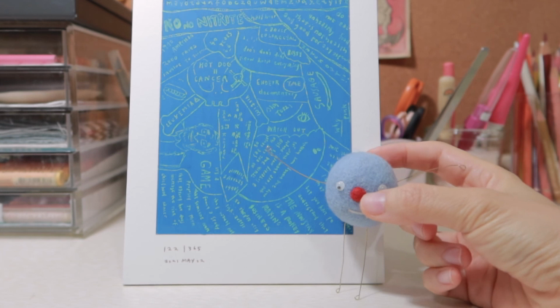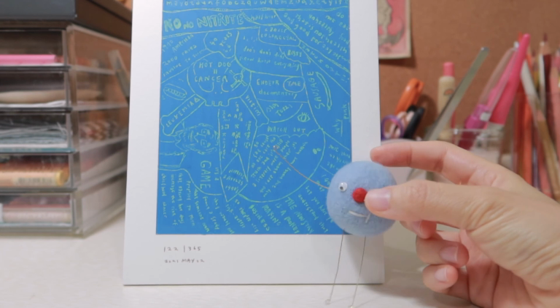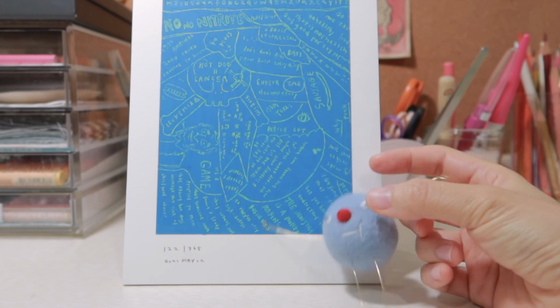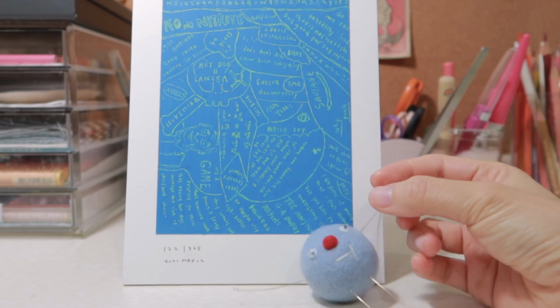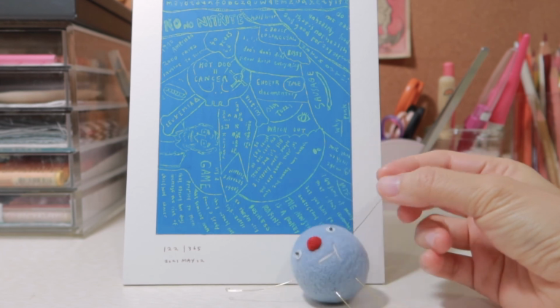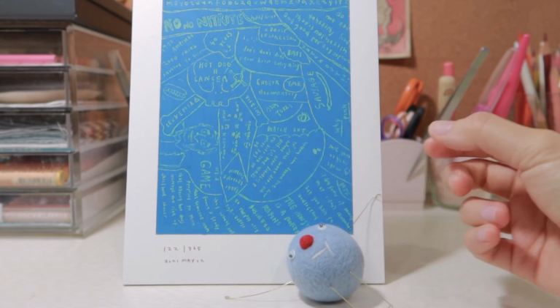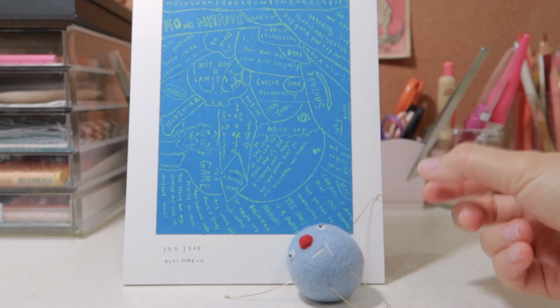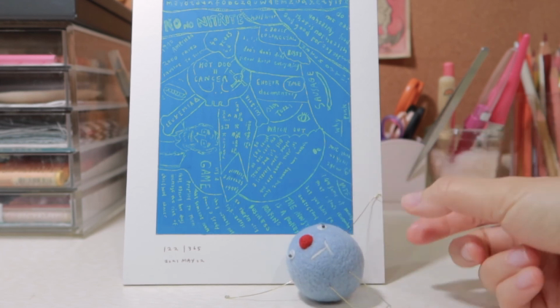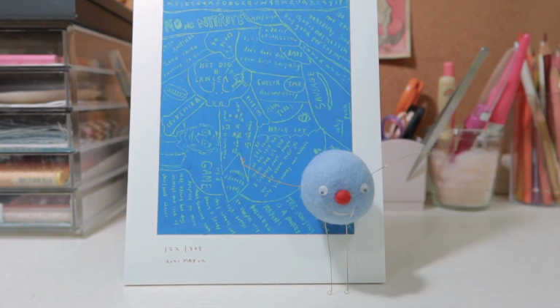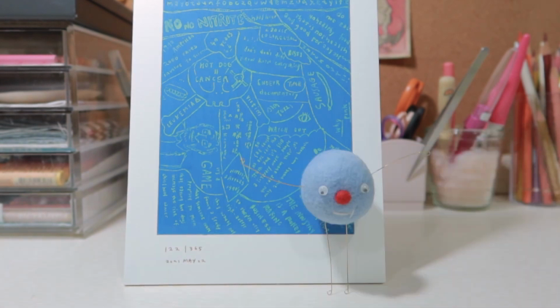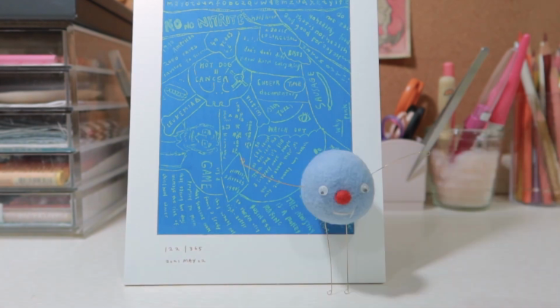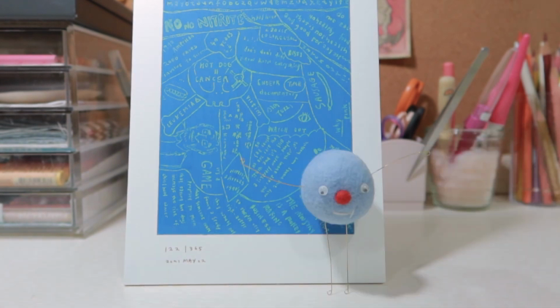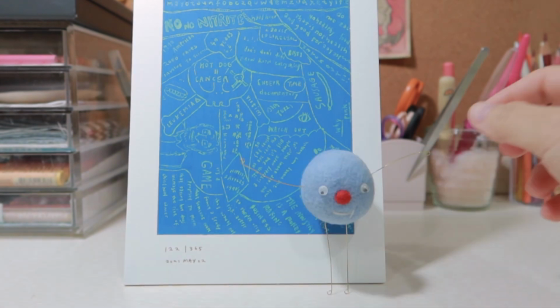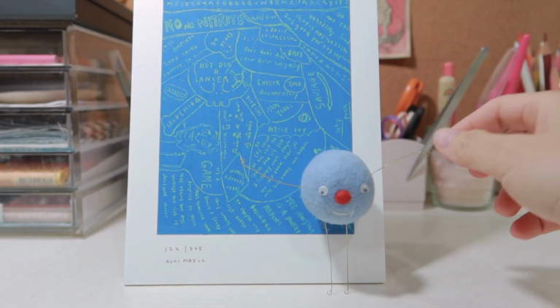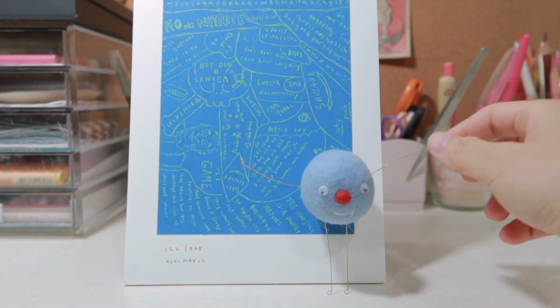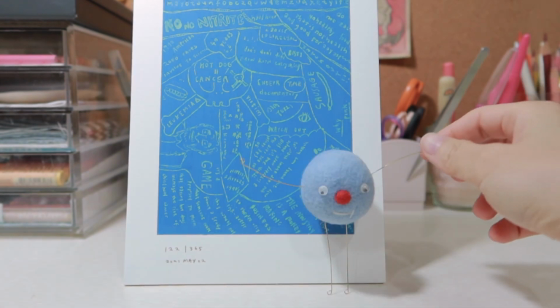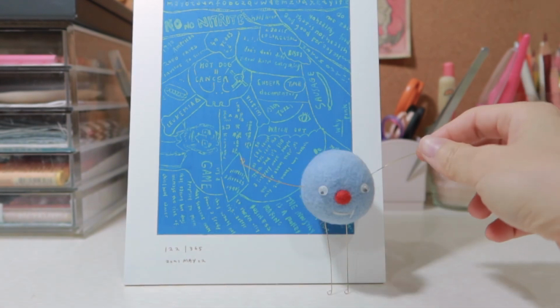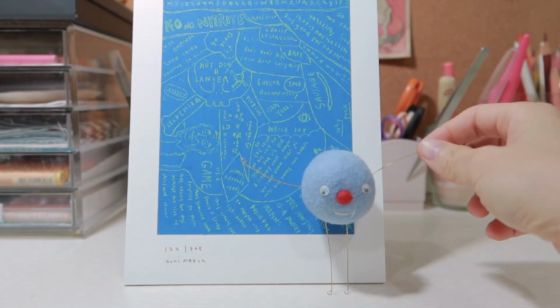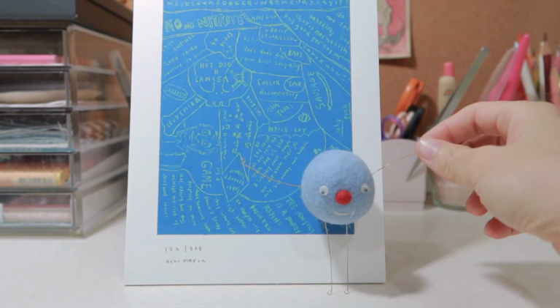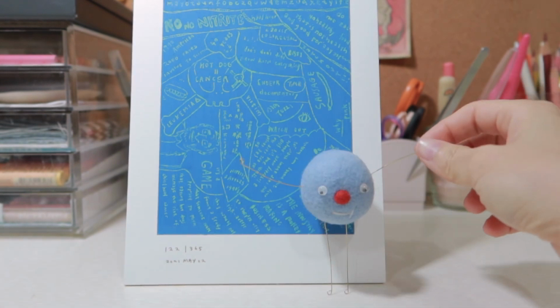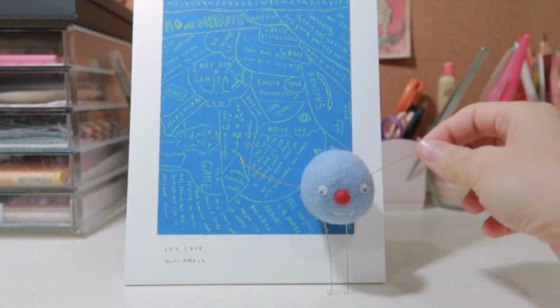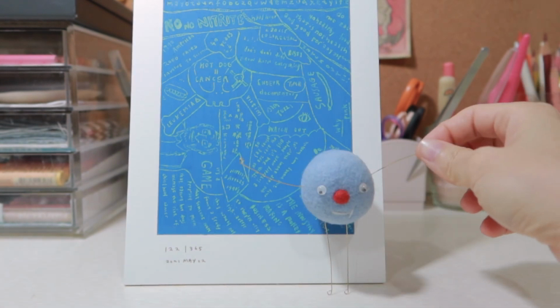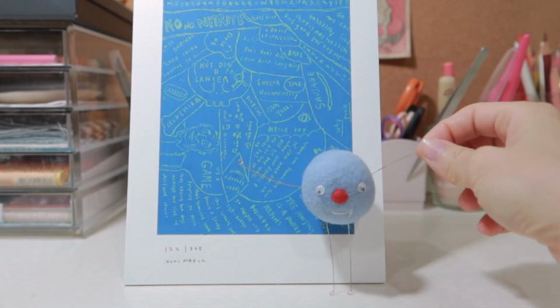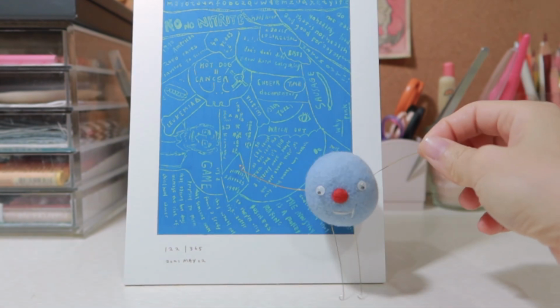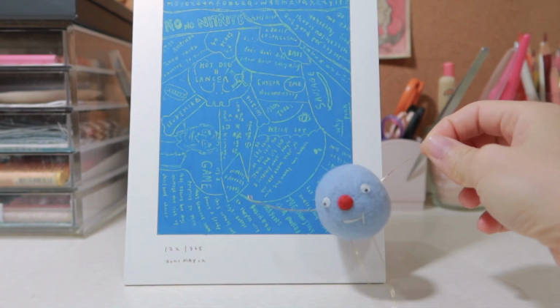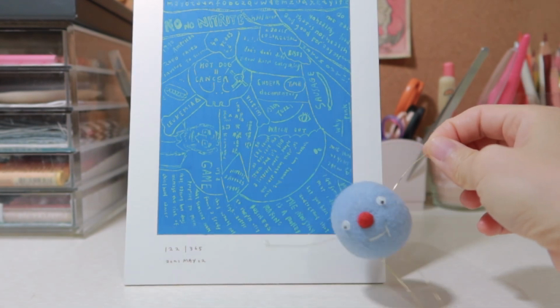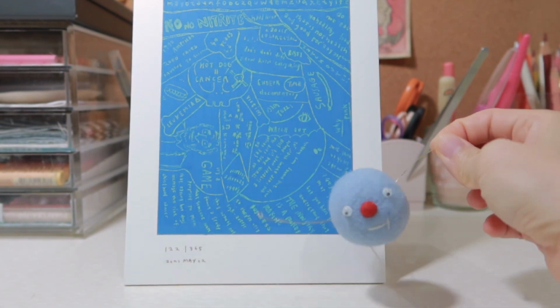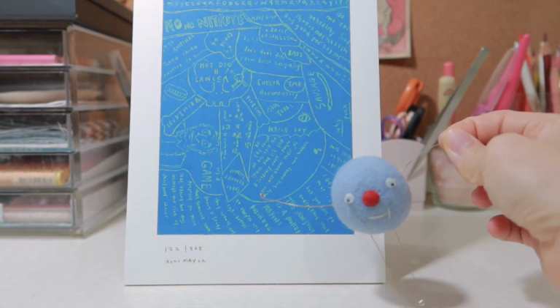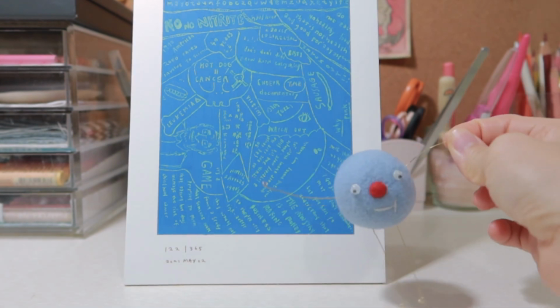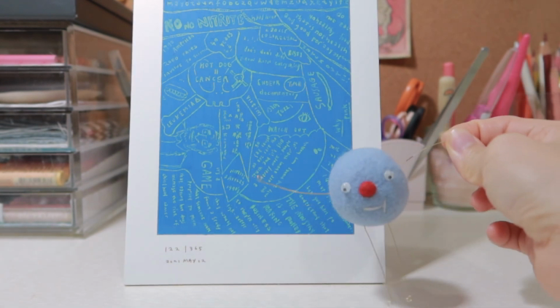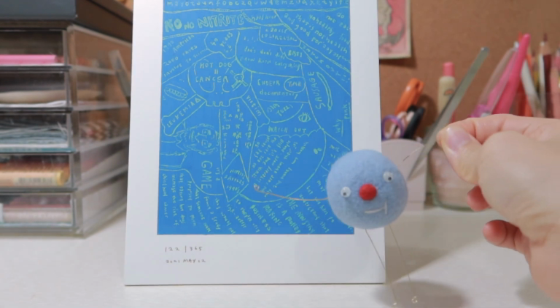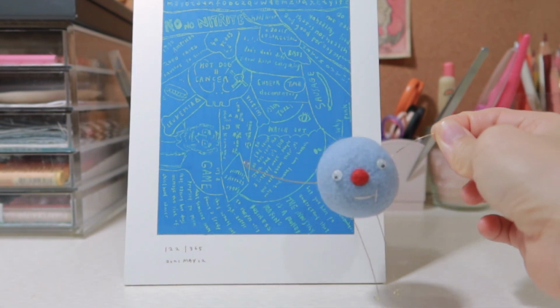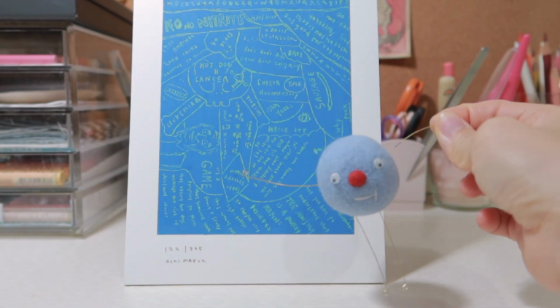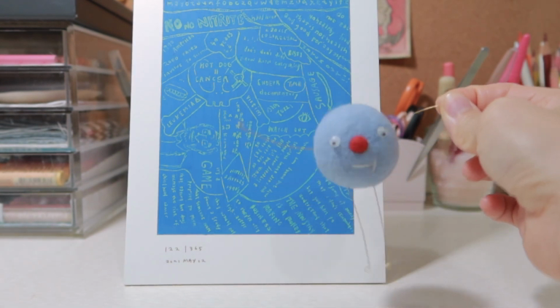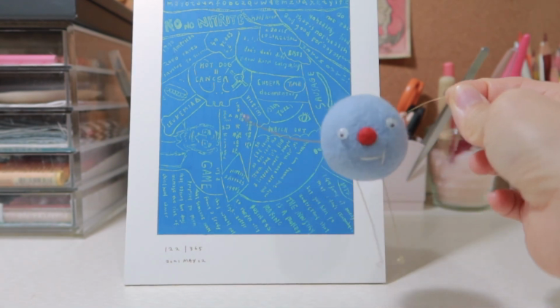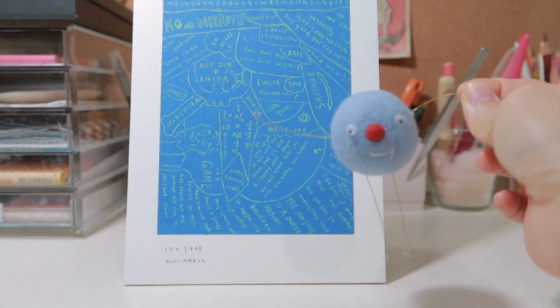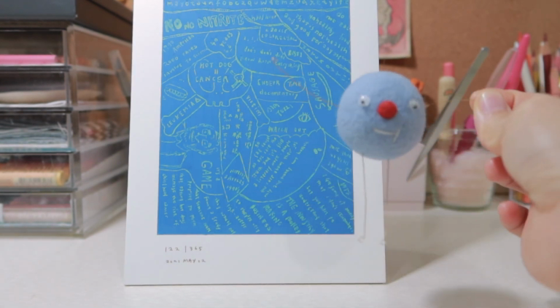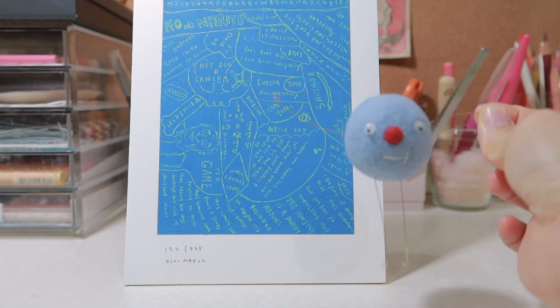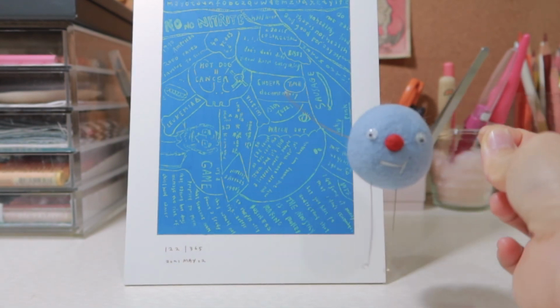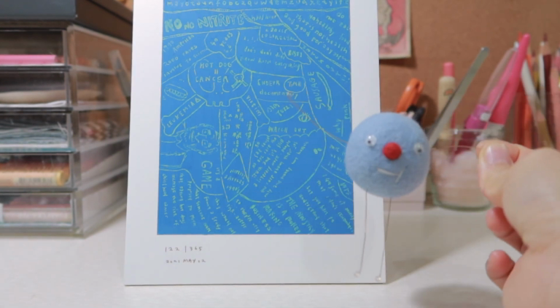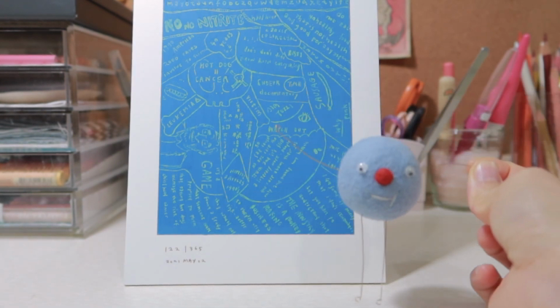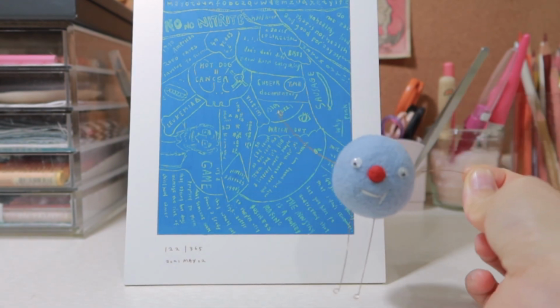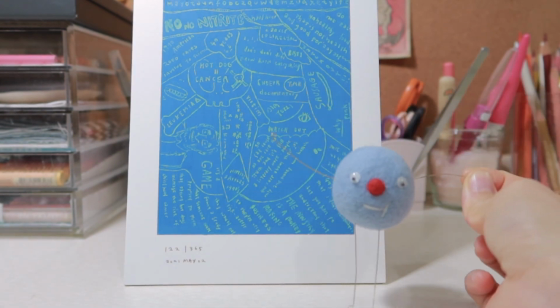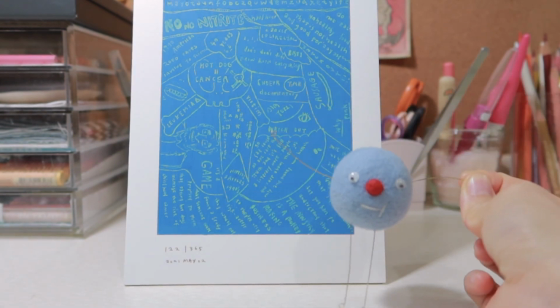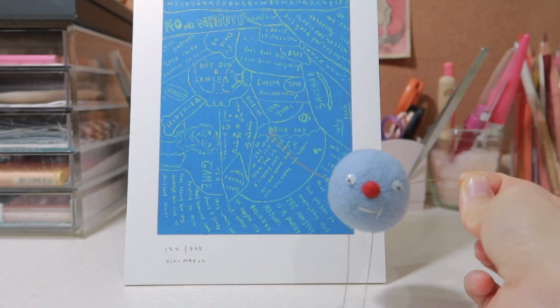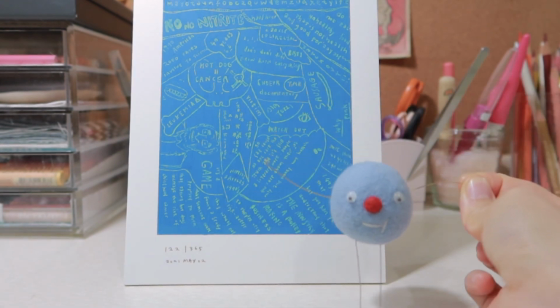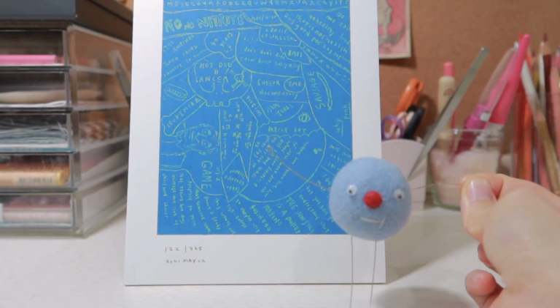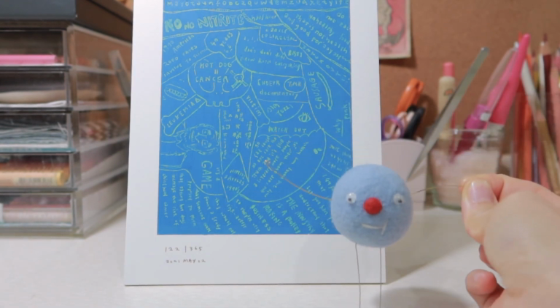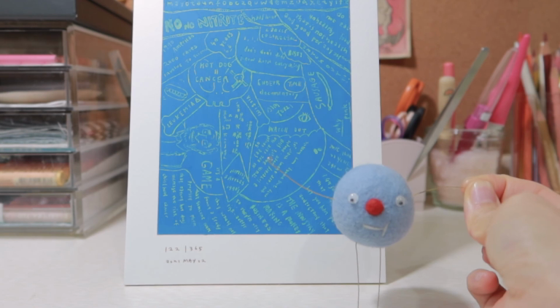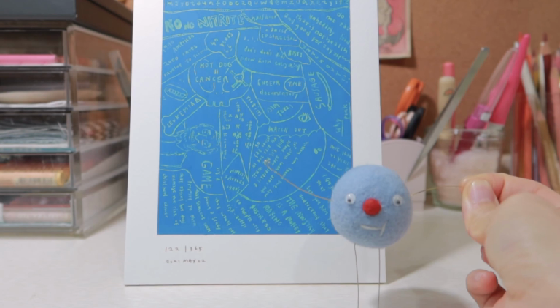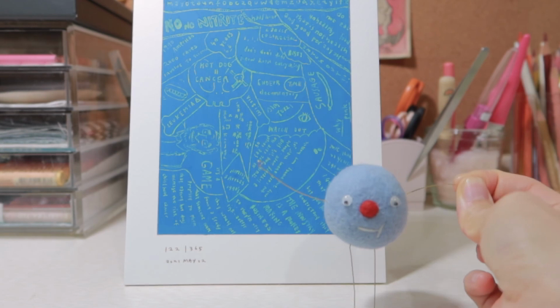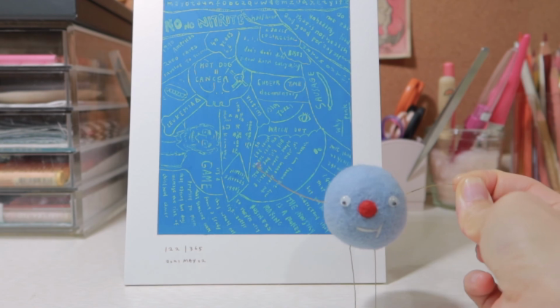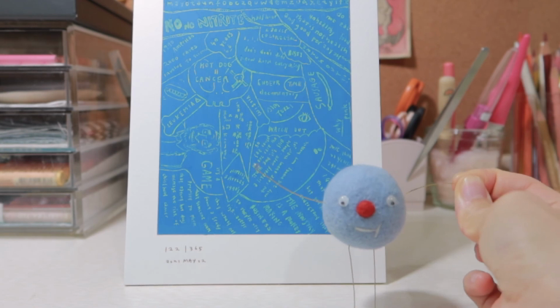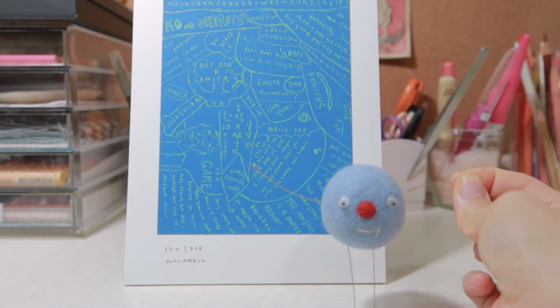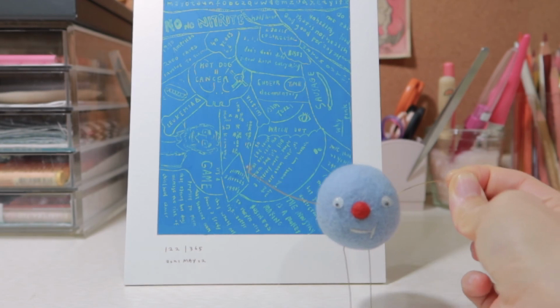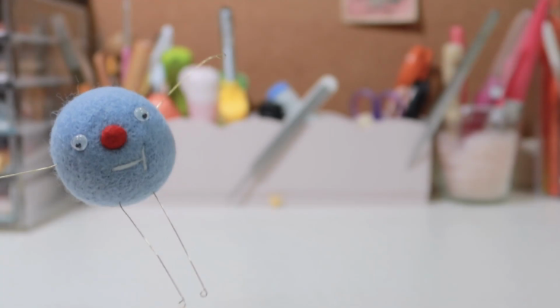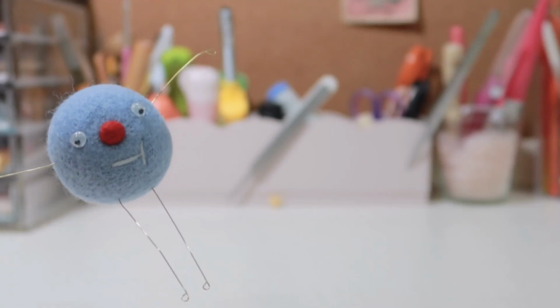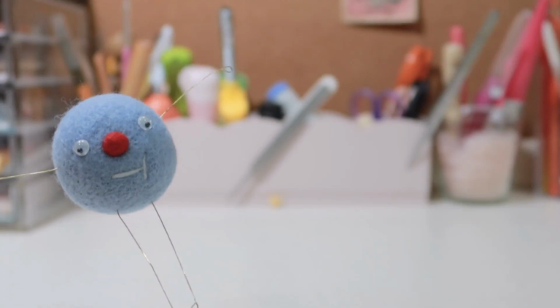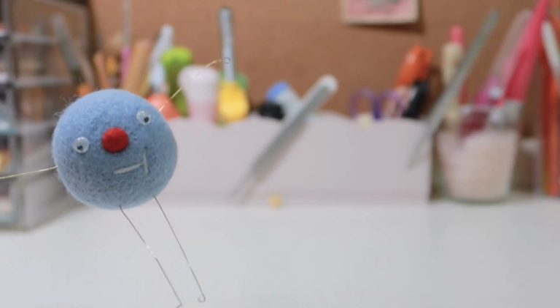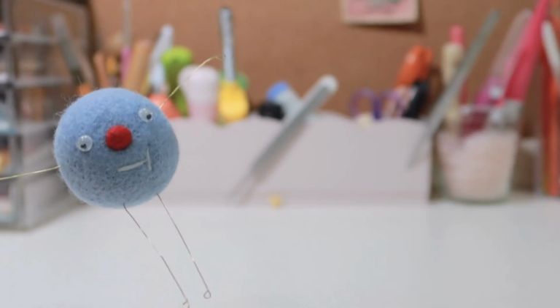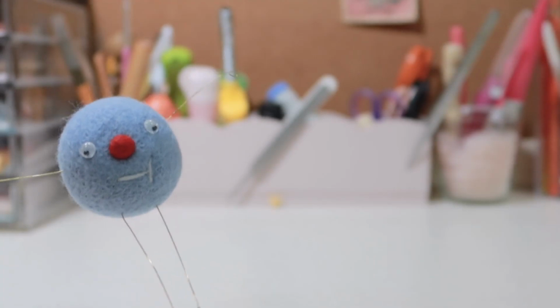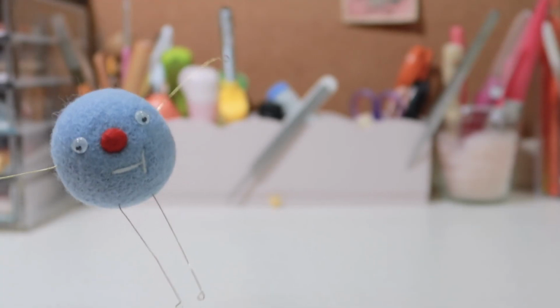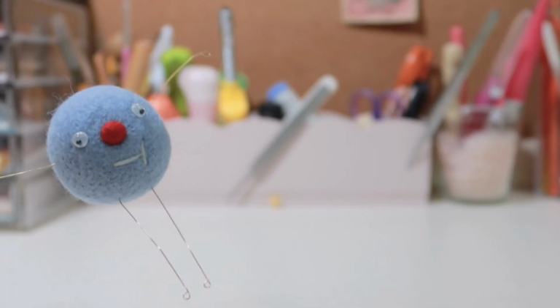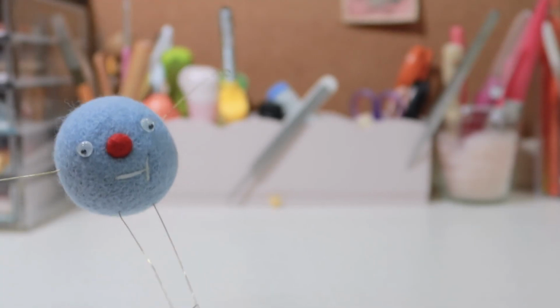I hope you enjoy needle felting. We will make another primitive shape next week. See you next time, bye bye!